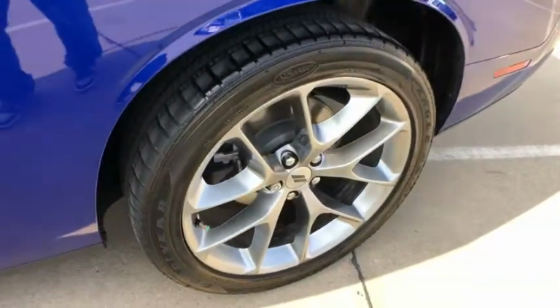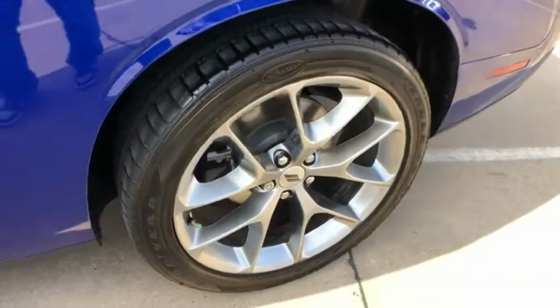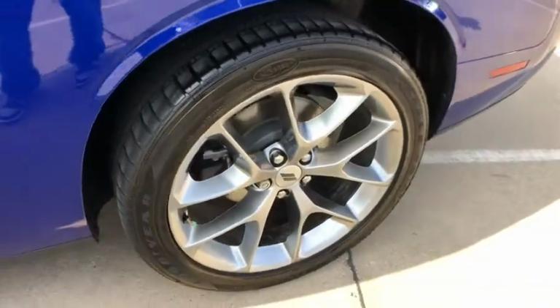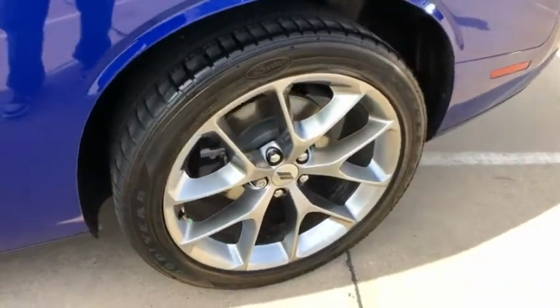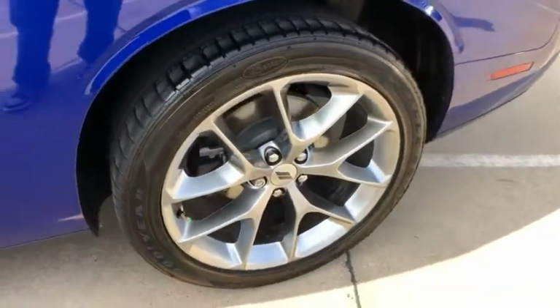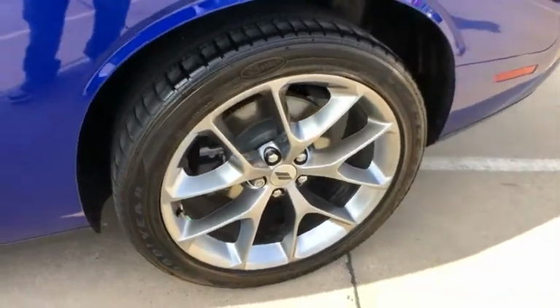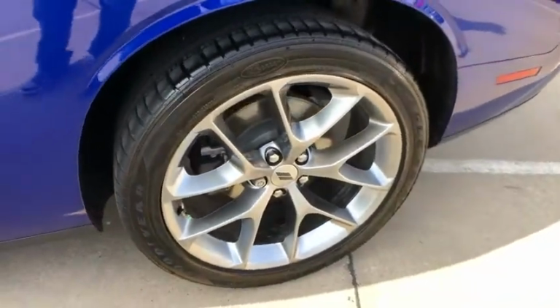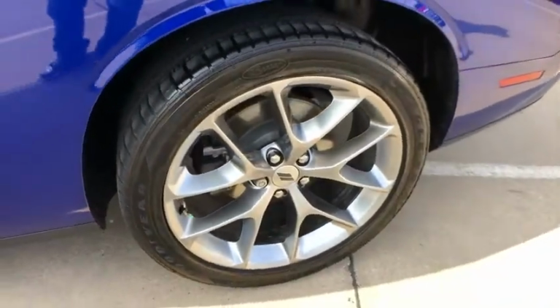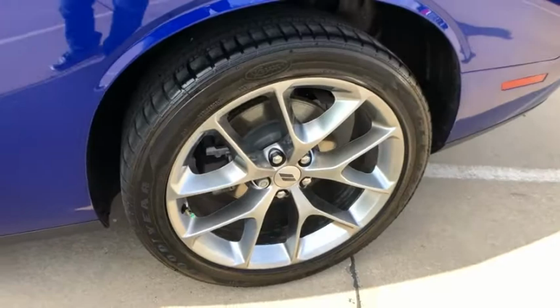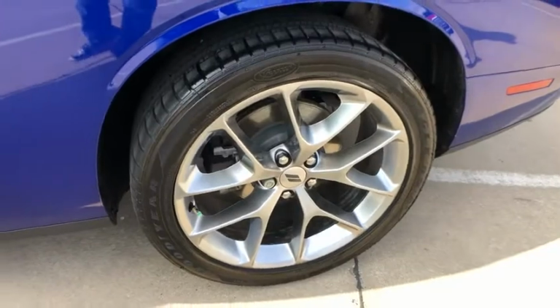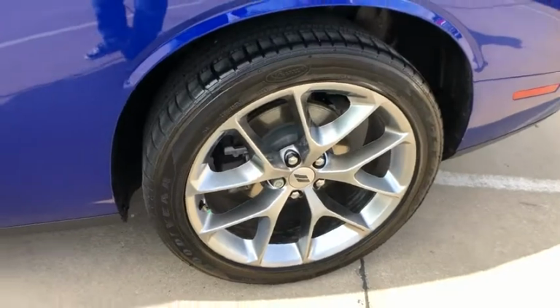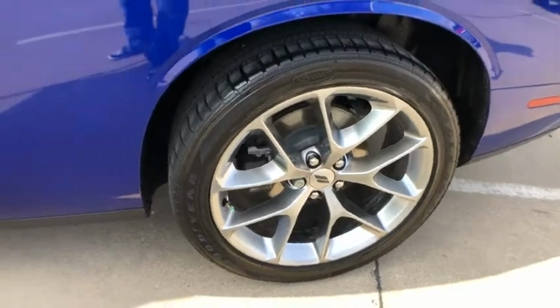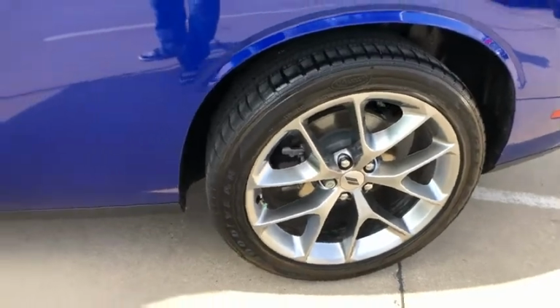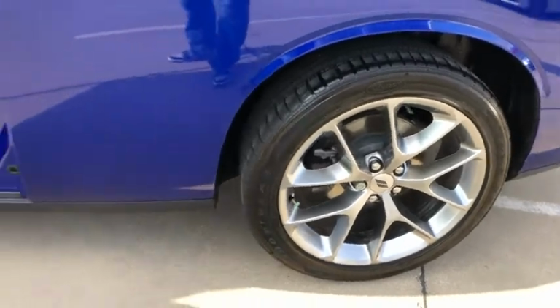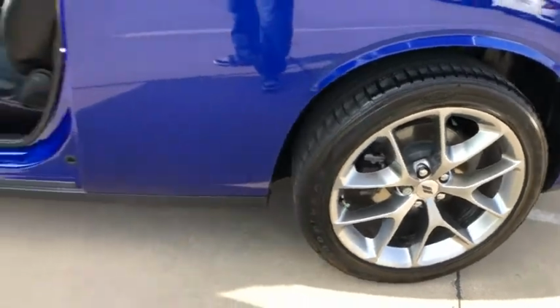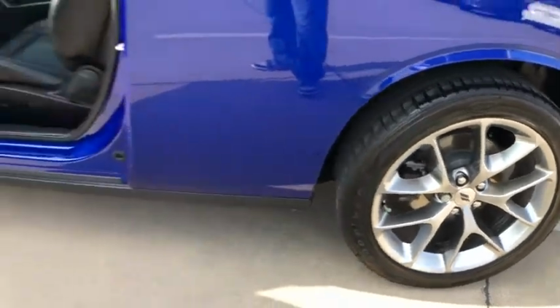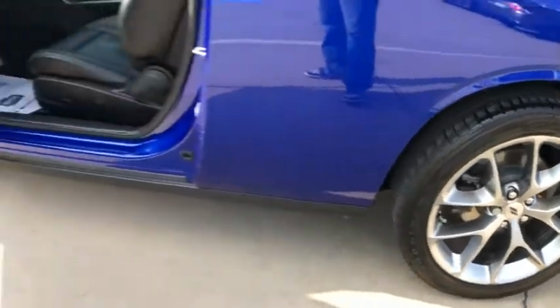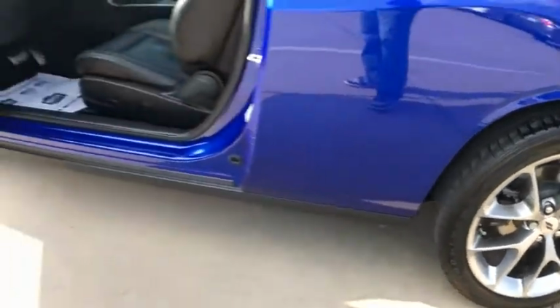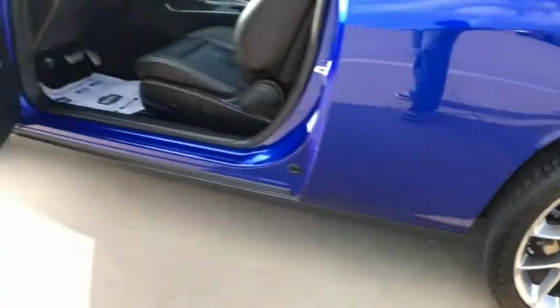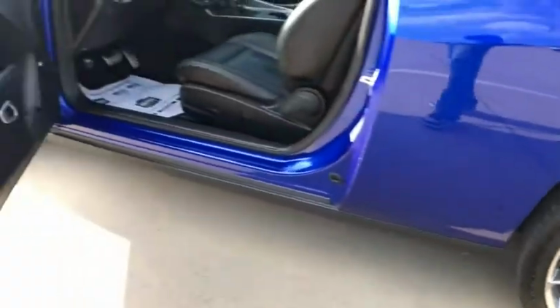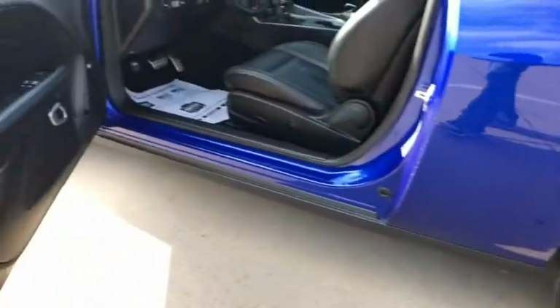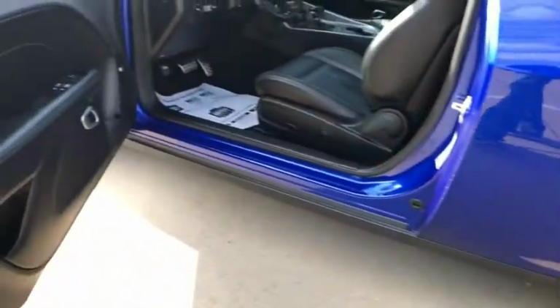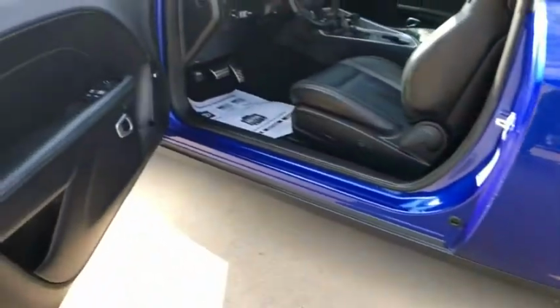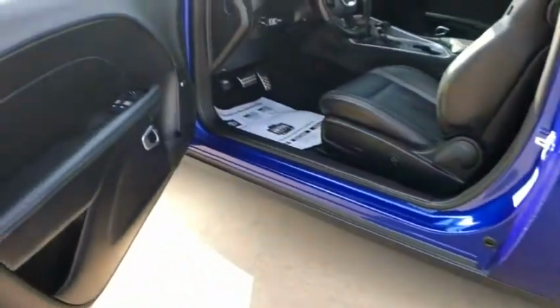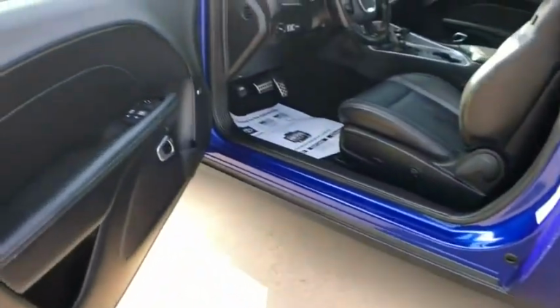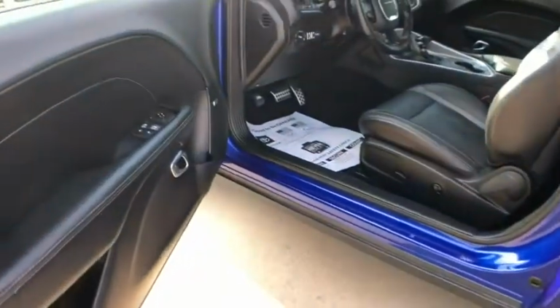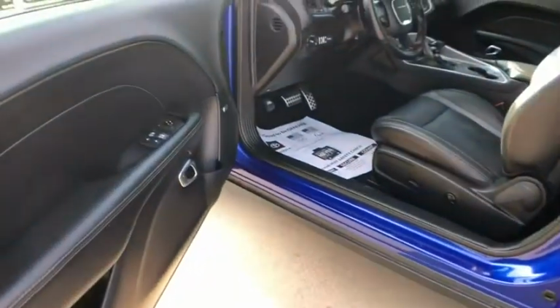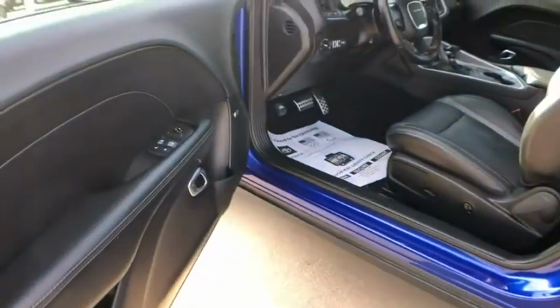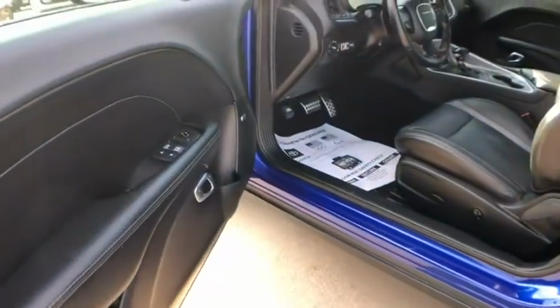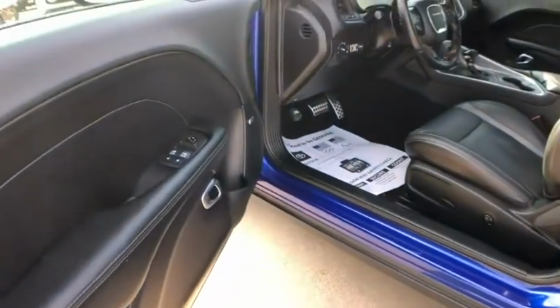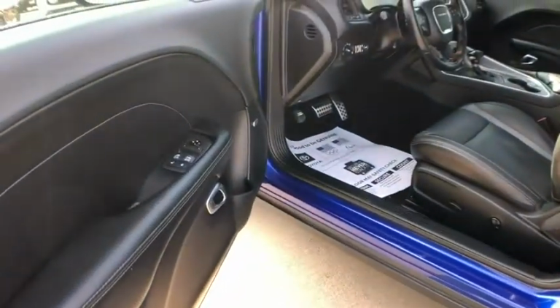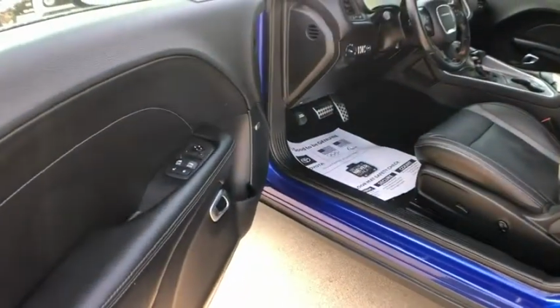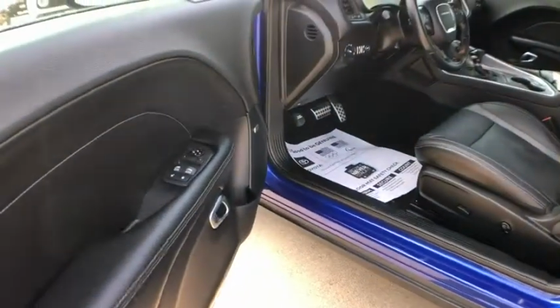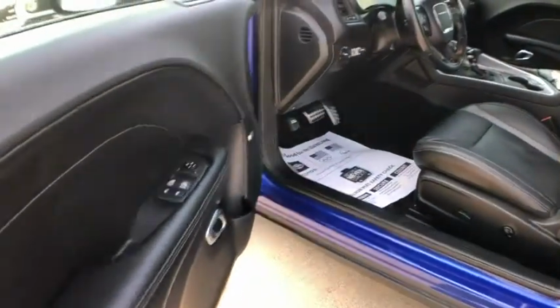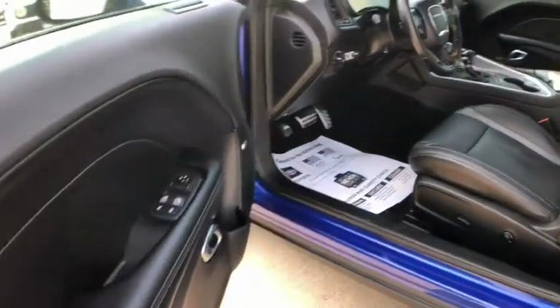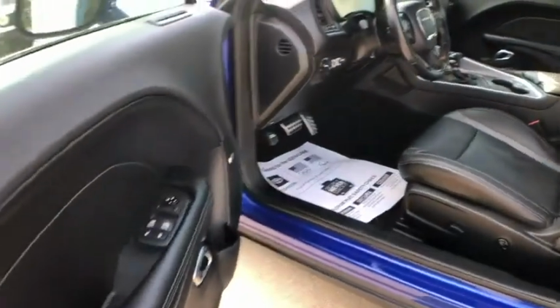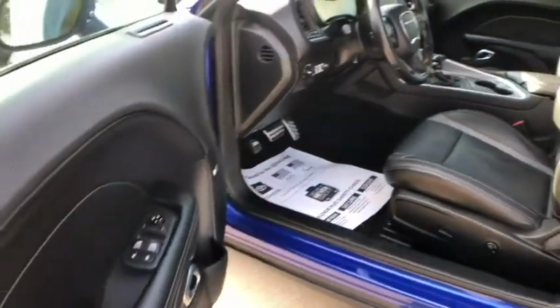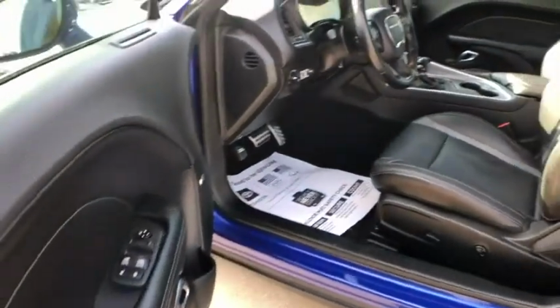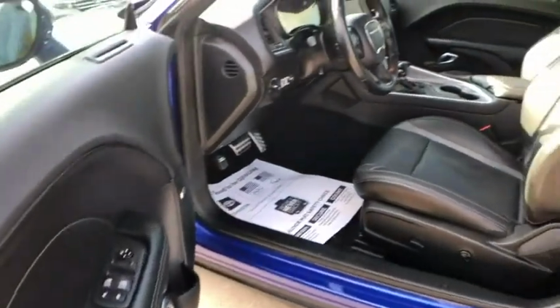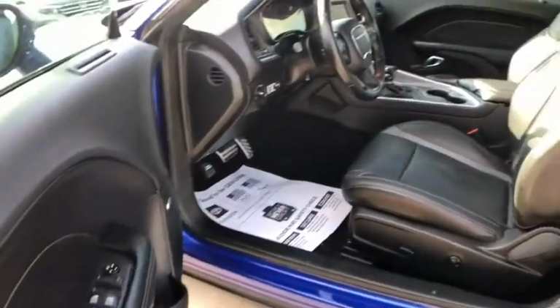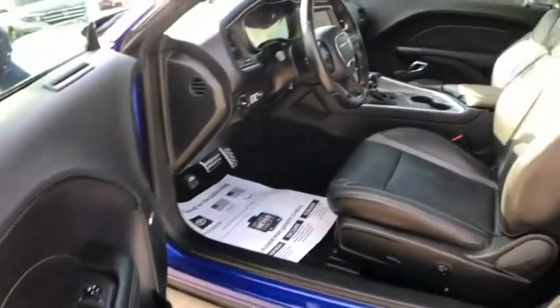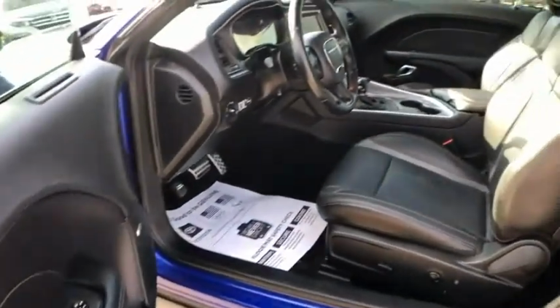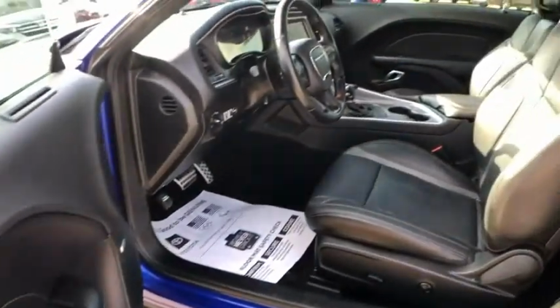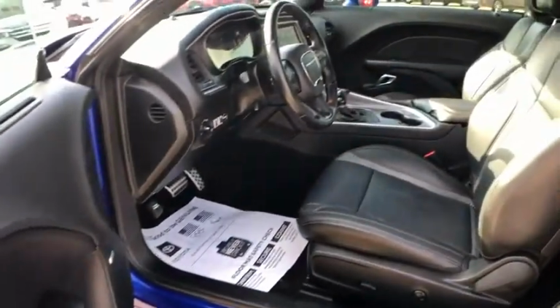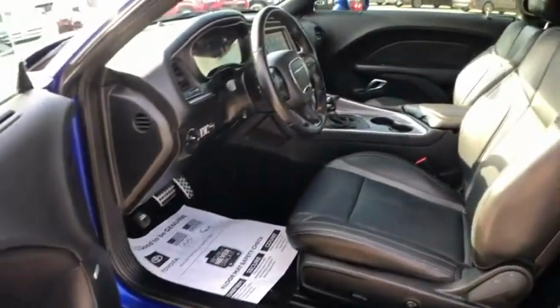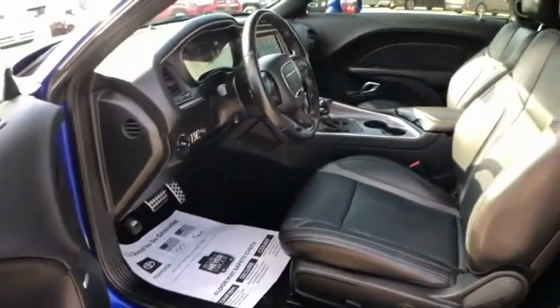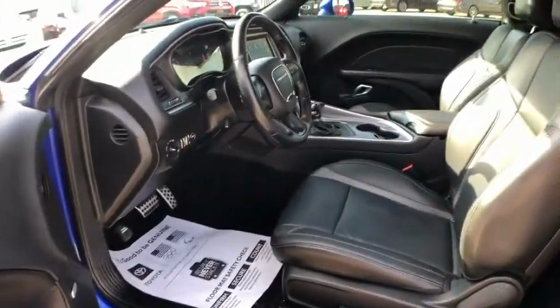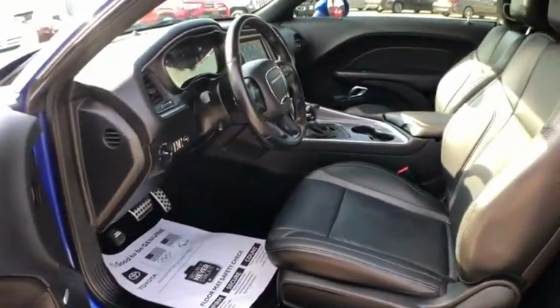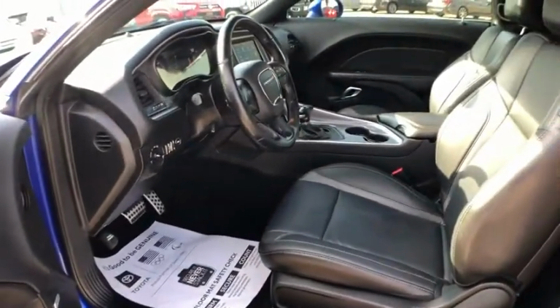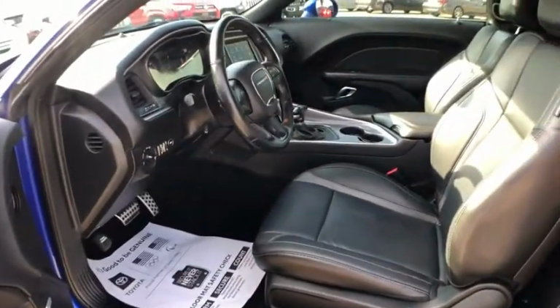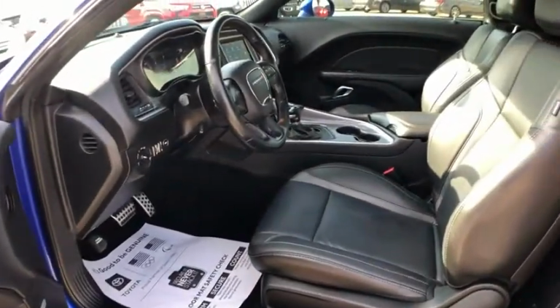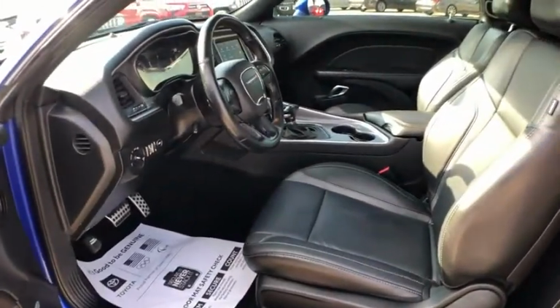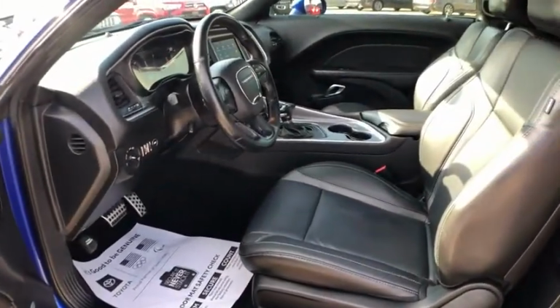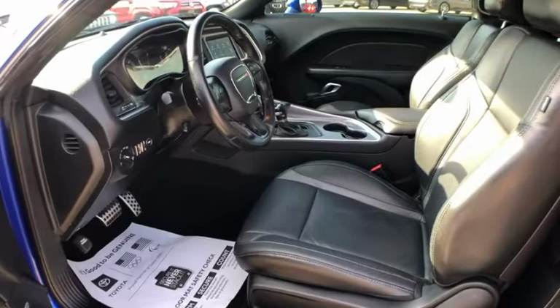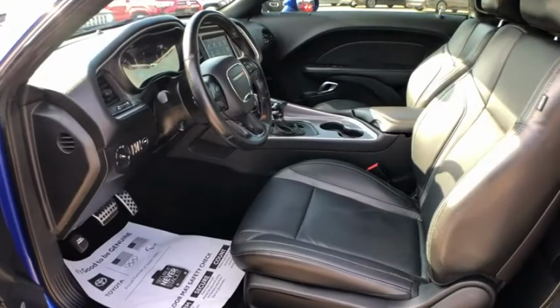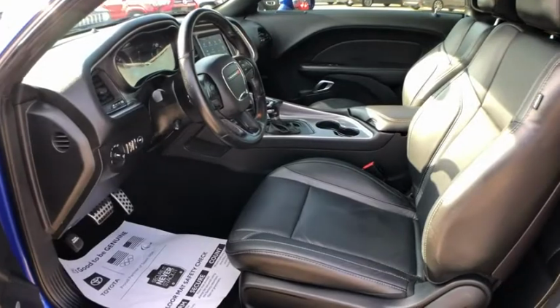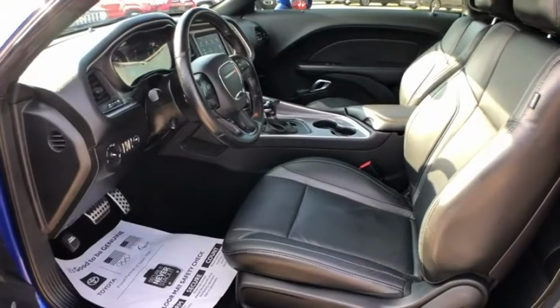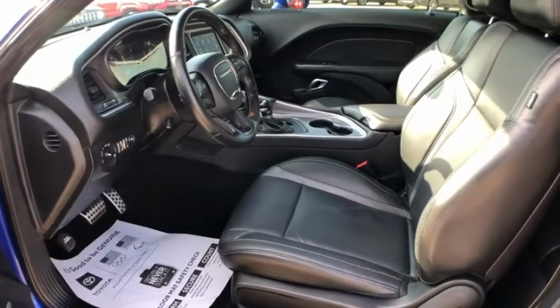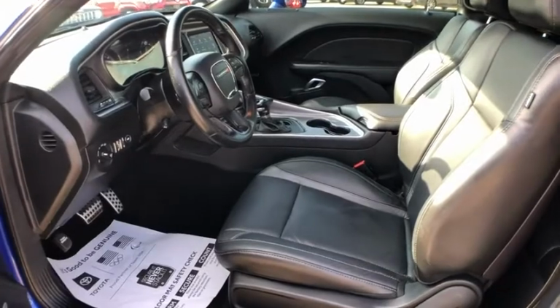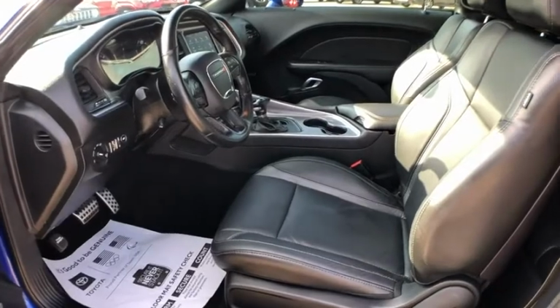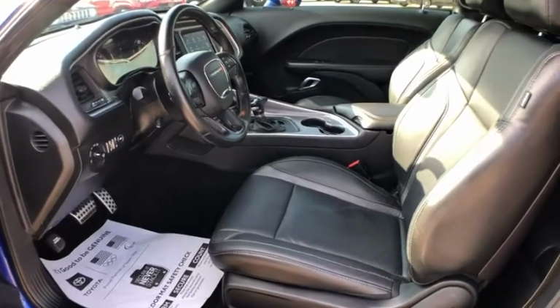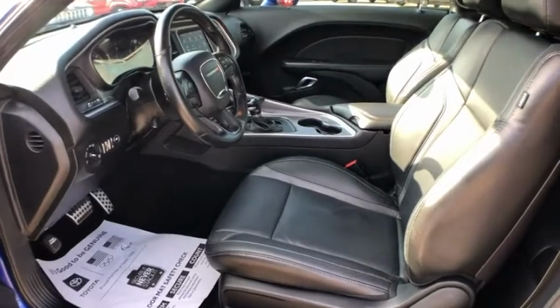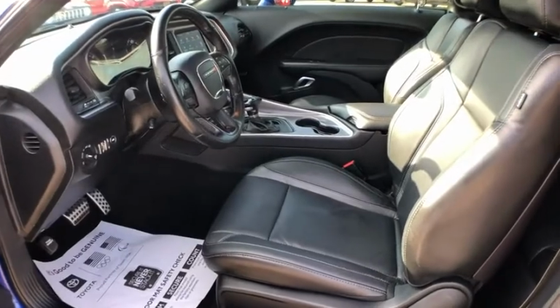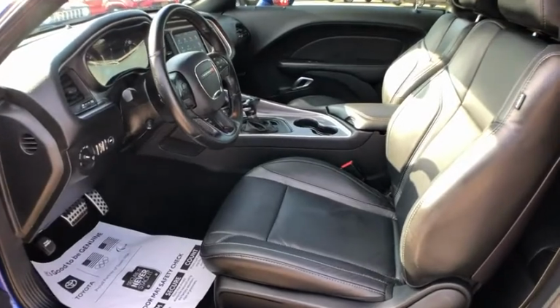Brake assist, HD radio, remote keyless entry, panic alarm, Sirius satellite radio, overhead console.